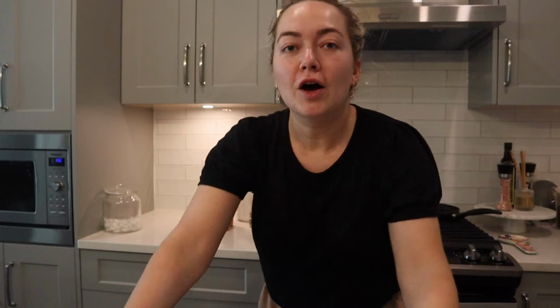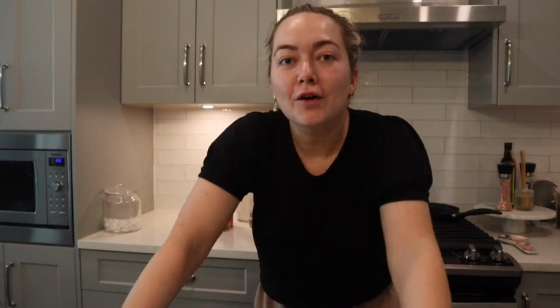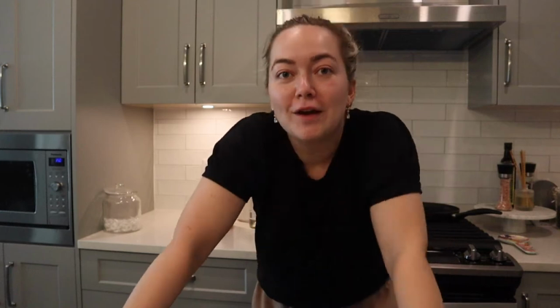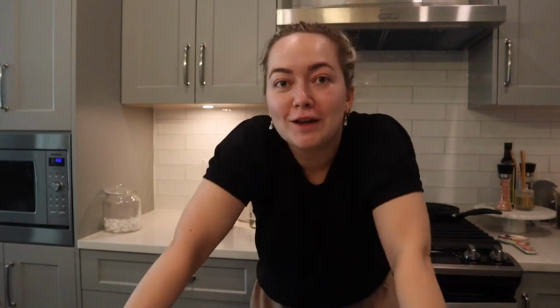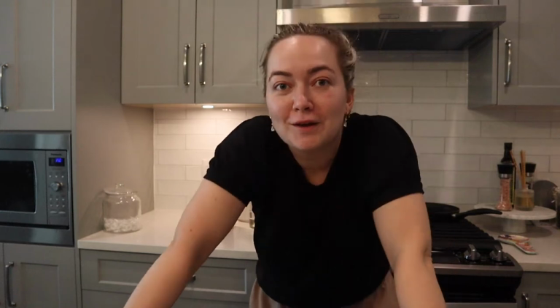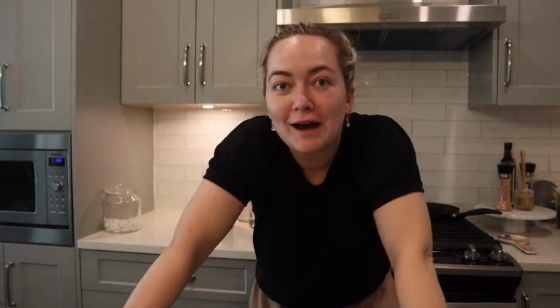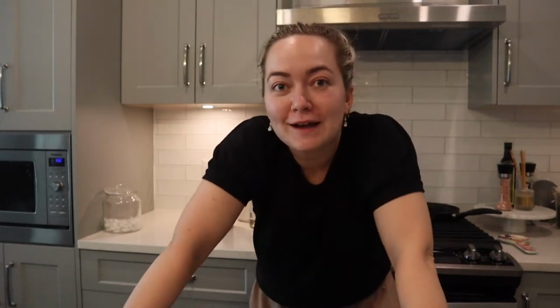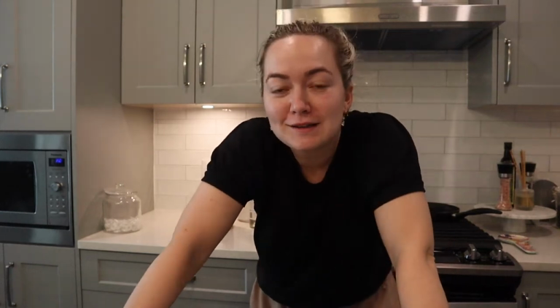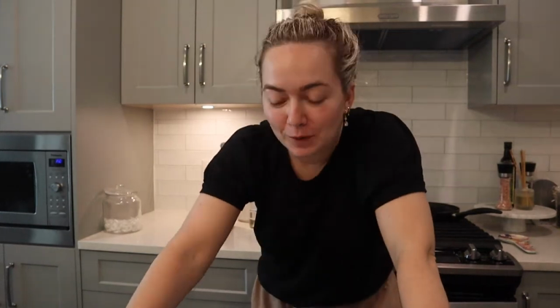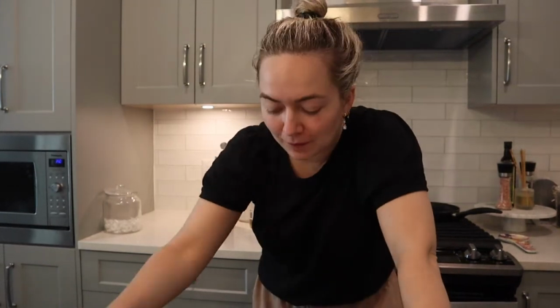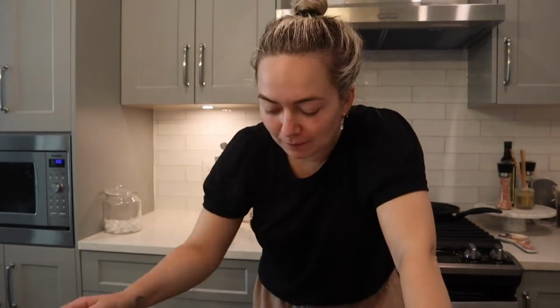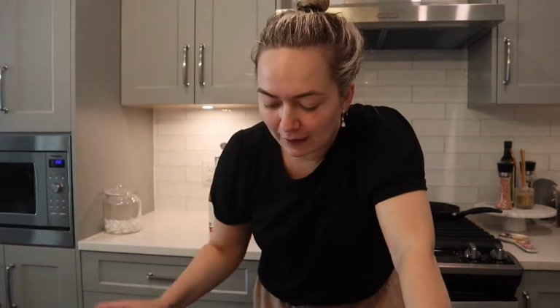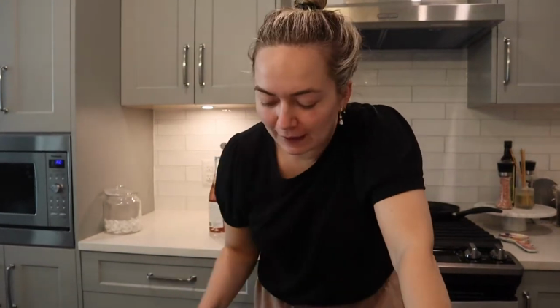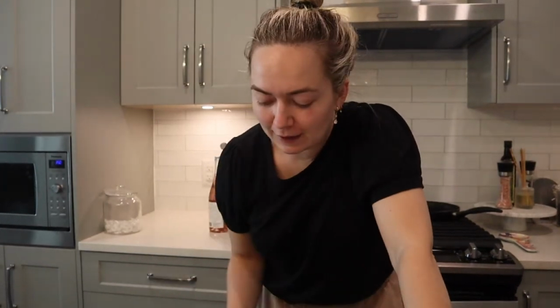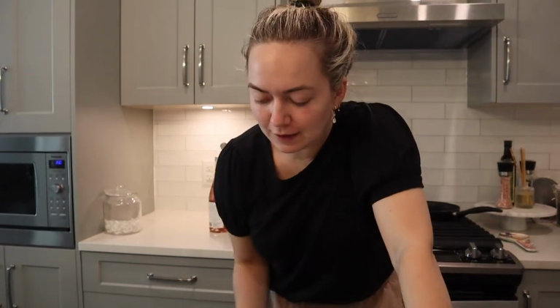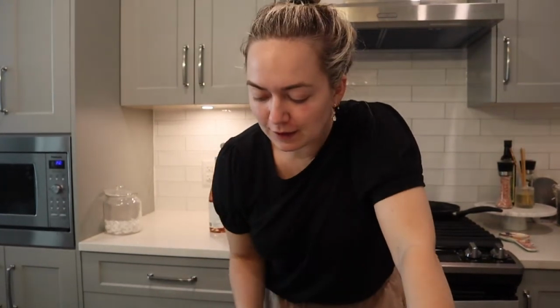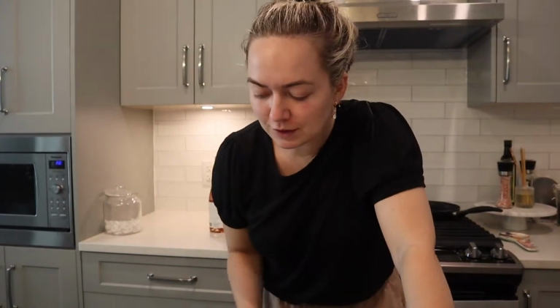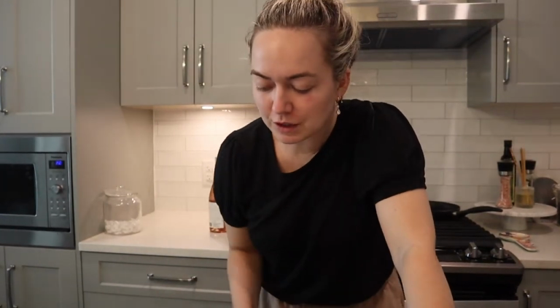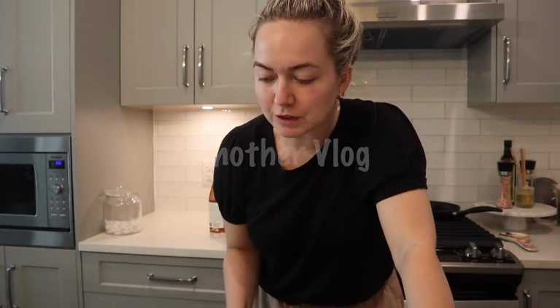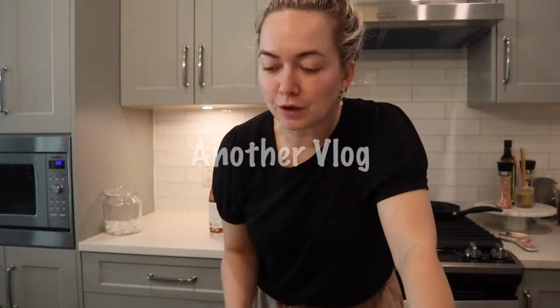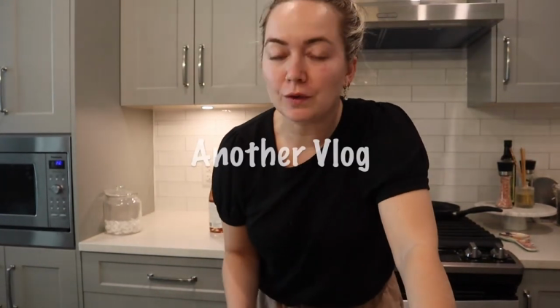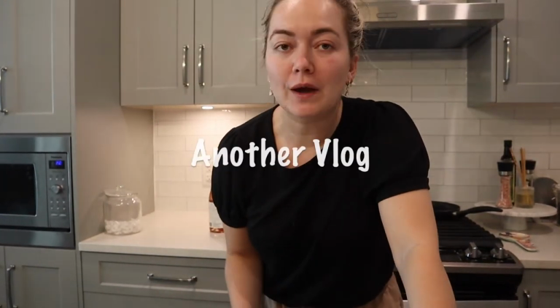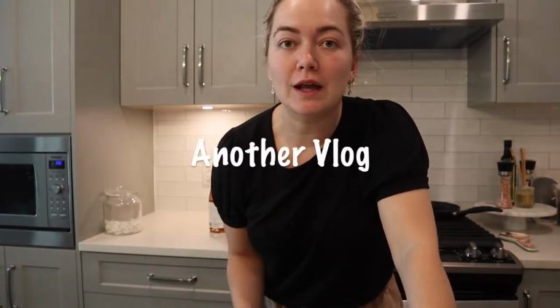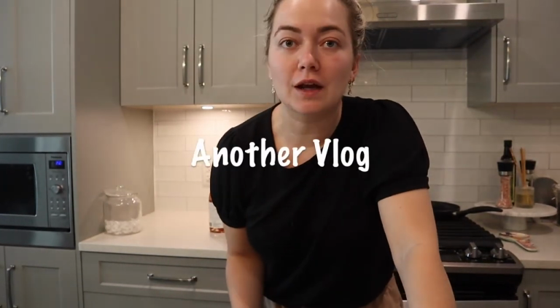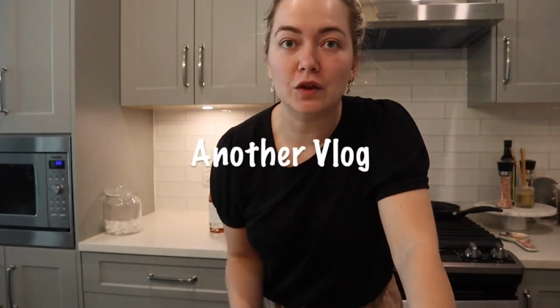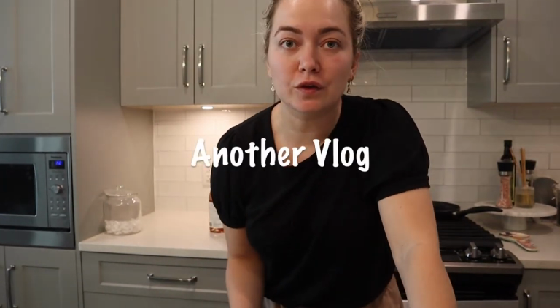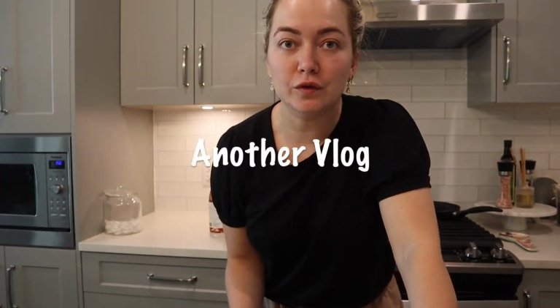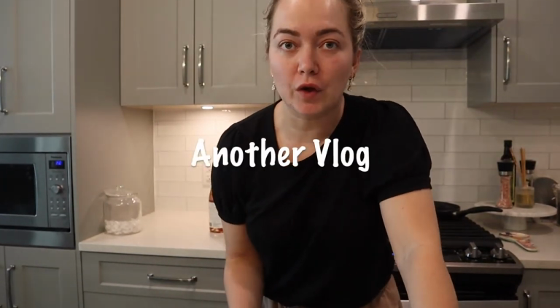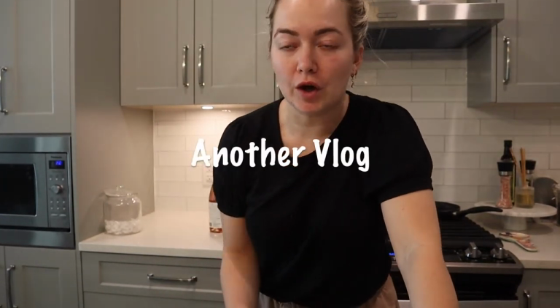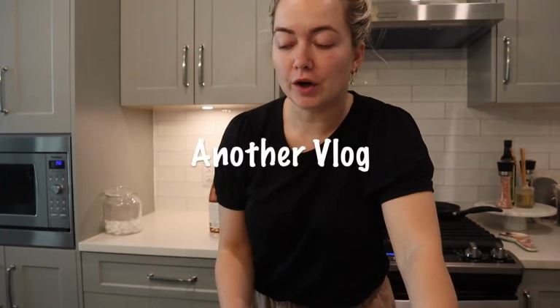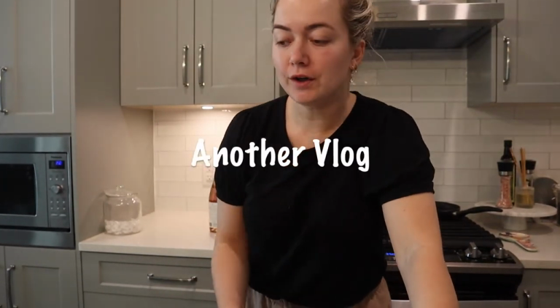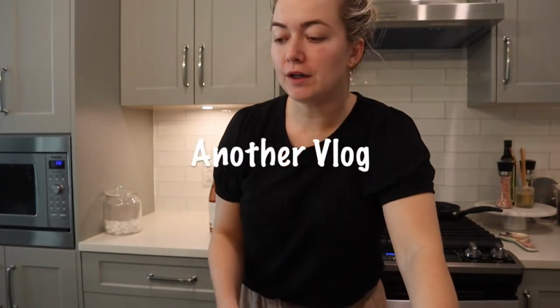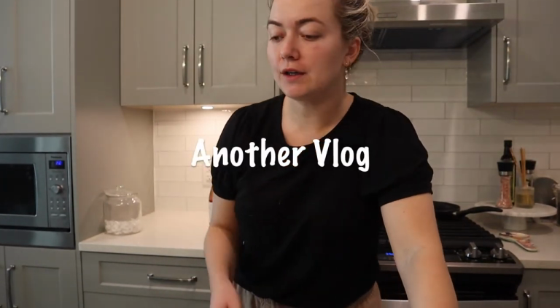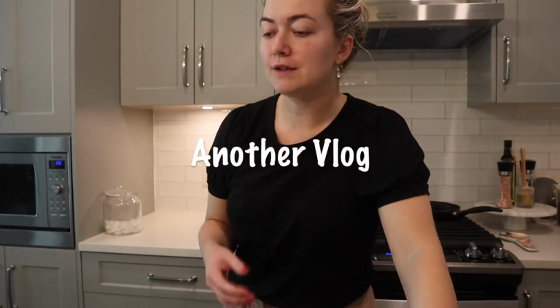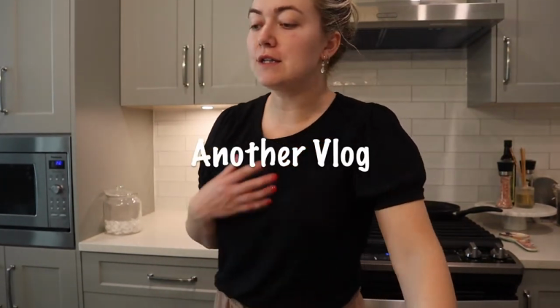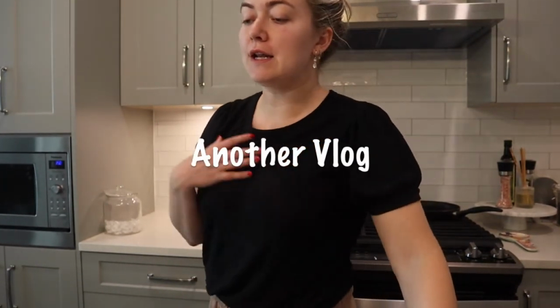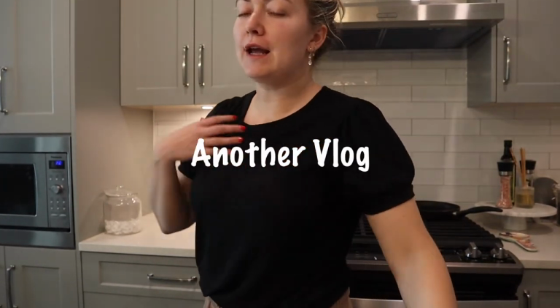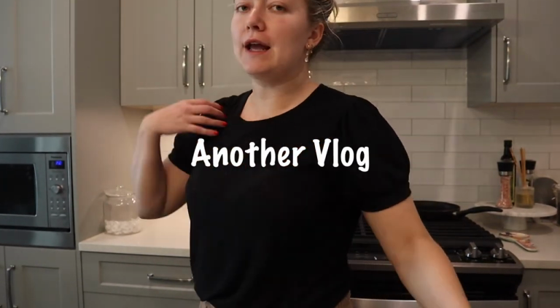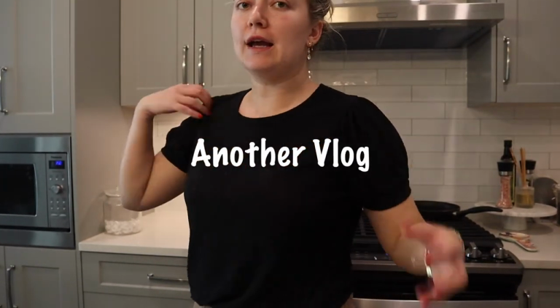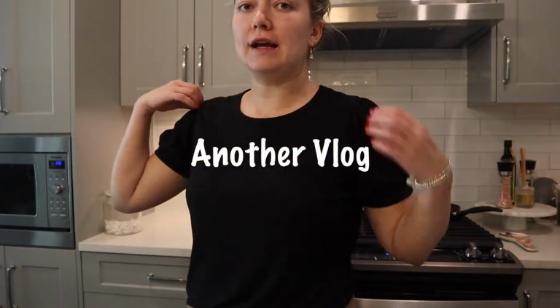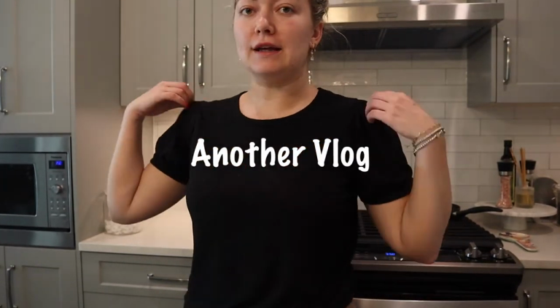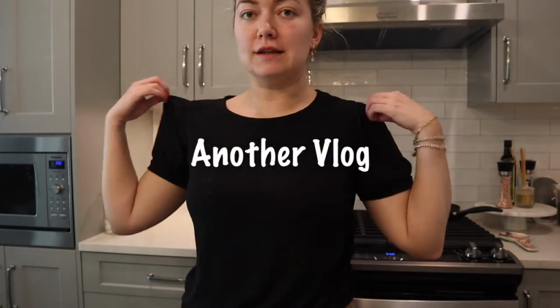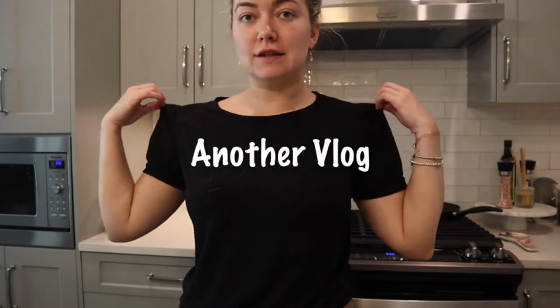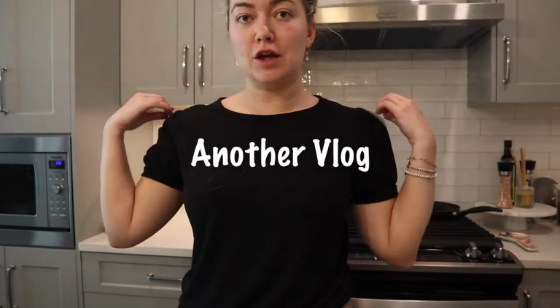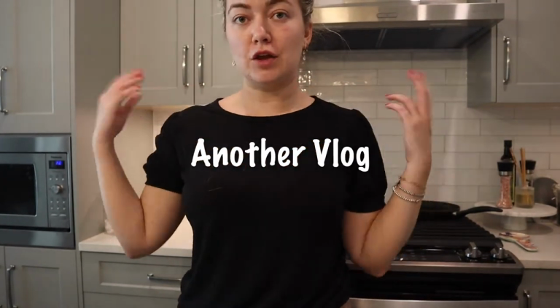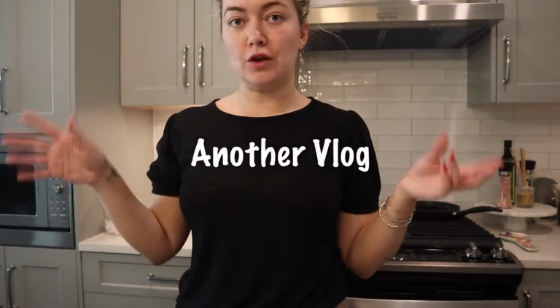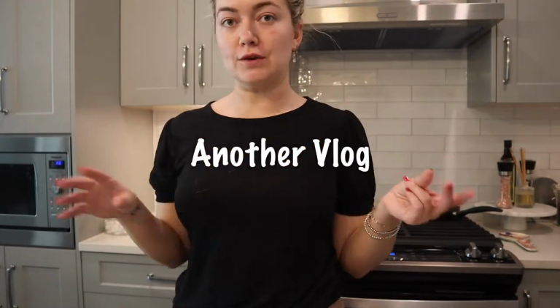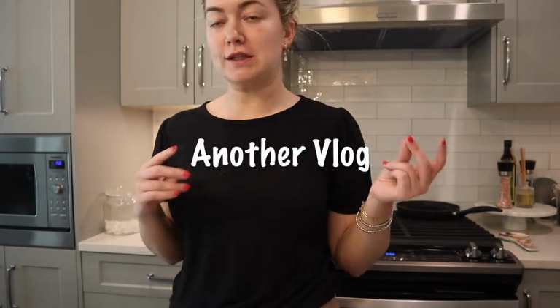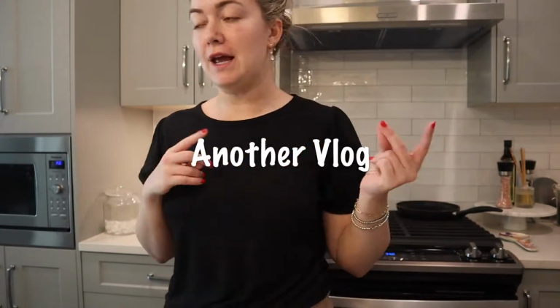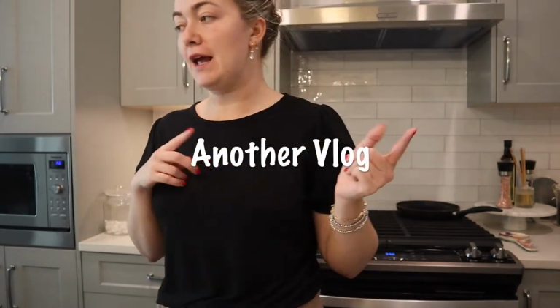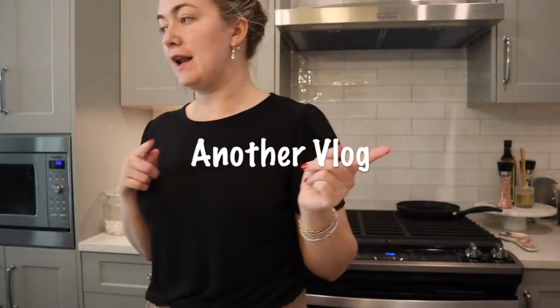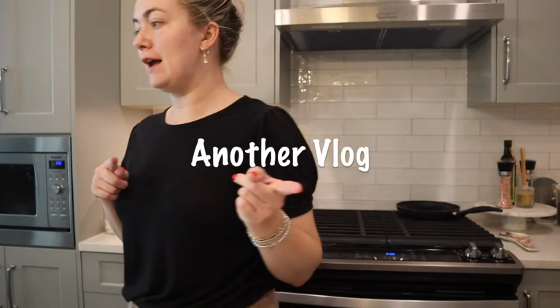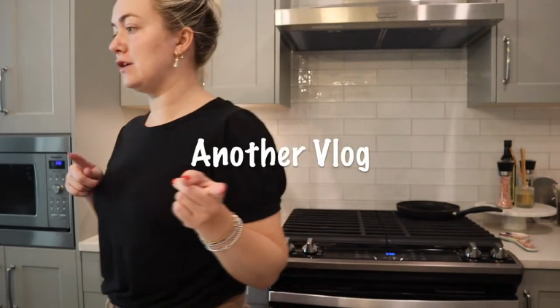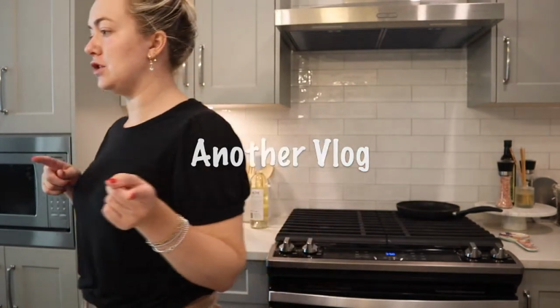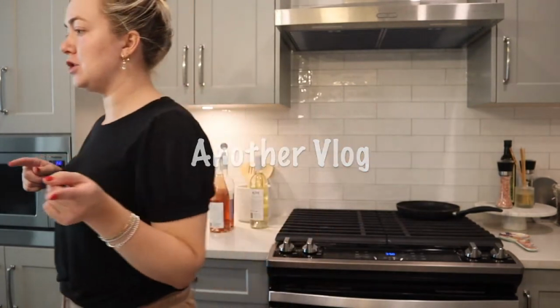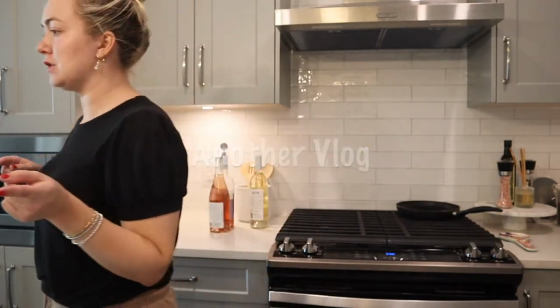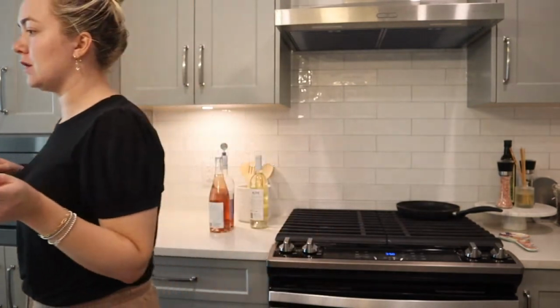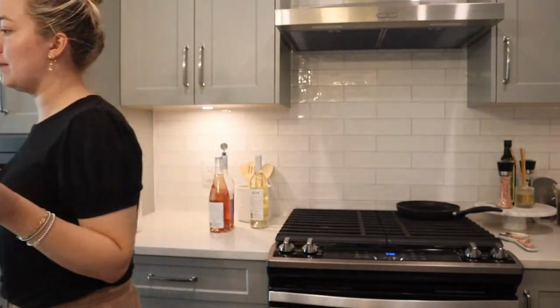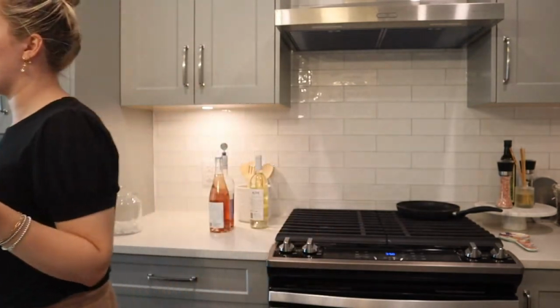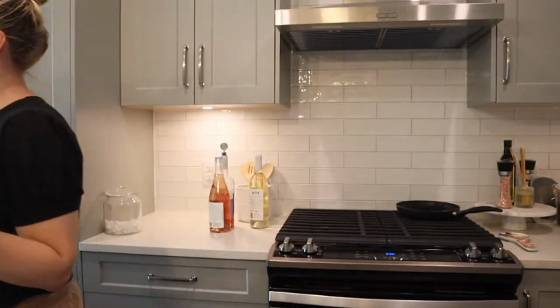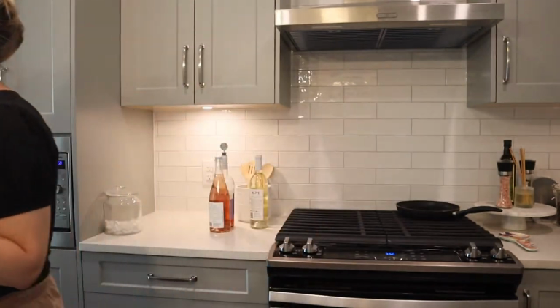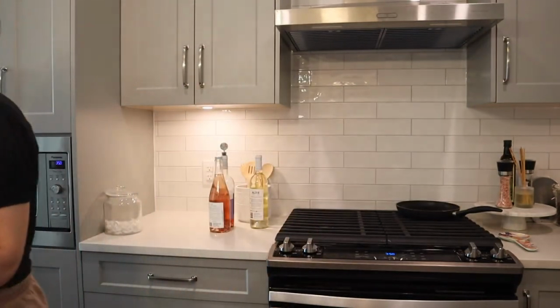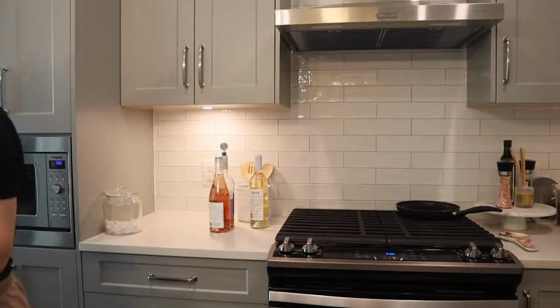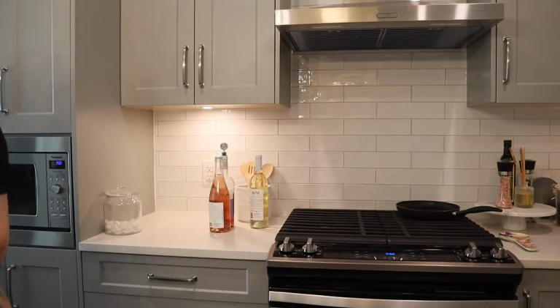Alright you guys, welcome back to another vlog. Today is Thursday and I actually just got back from holidays.